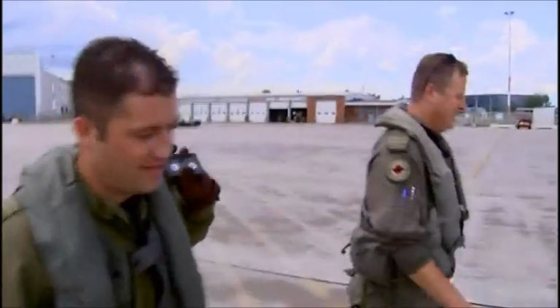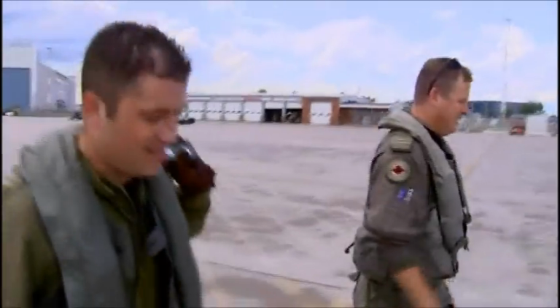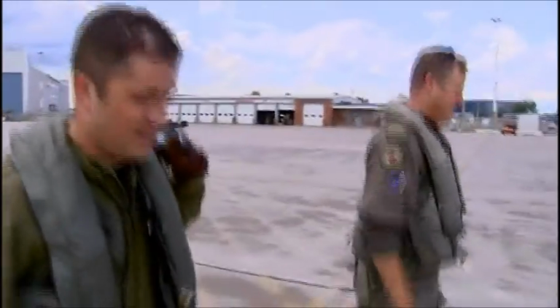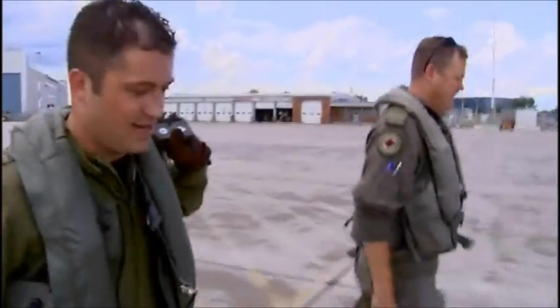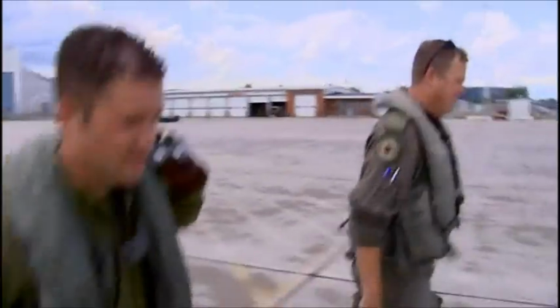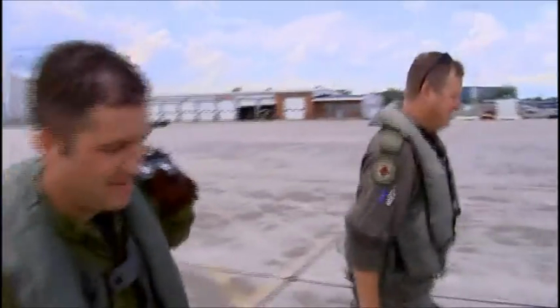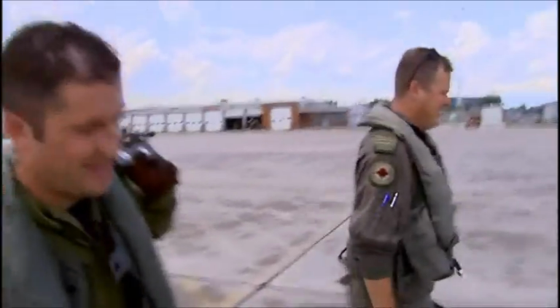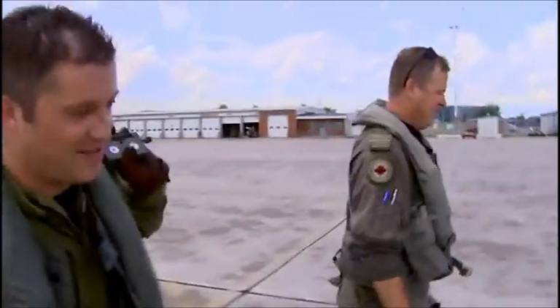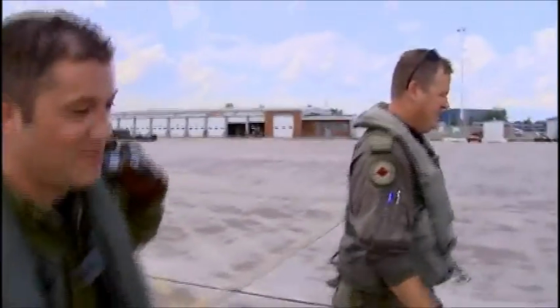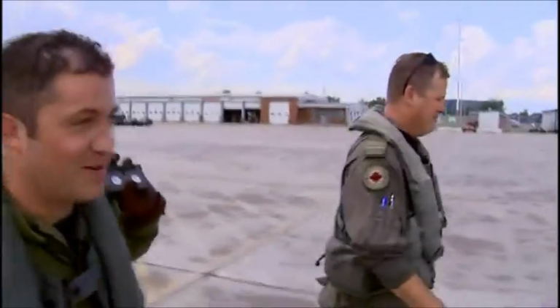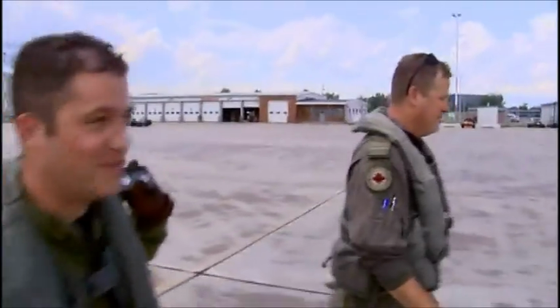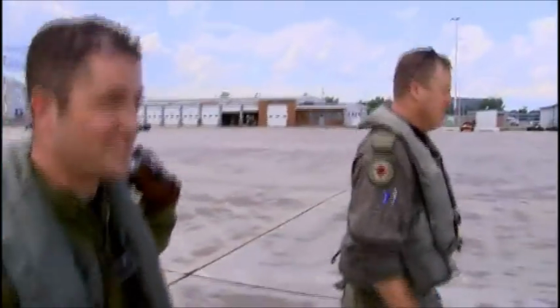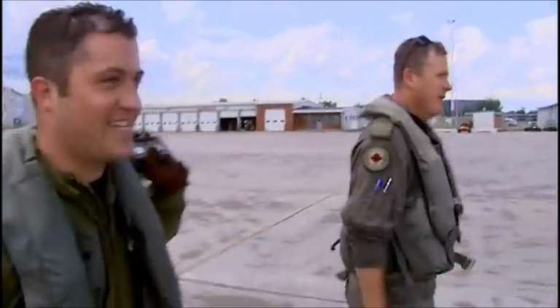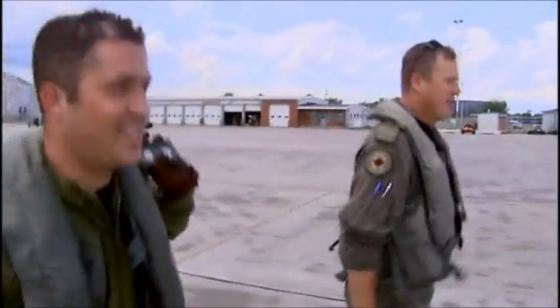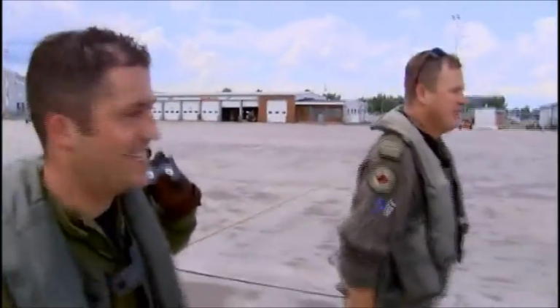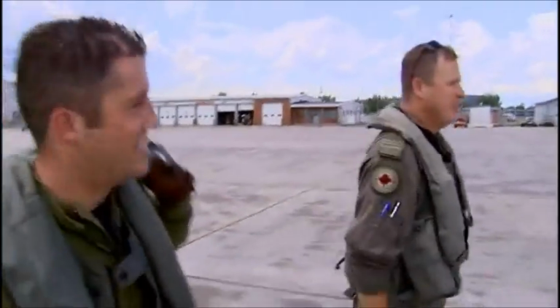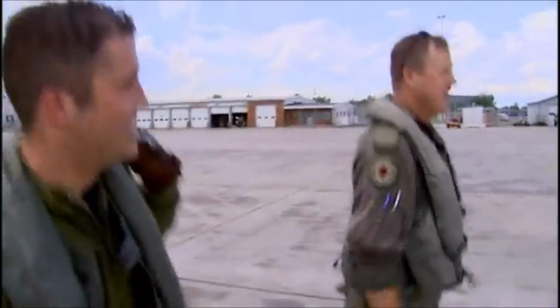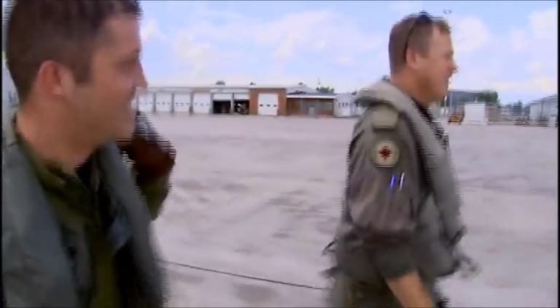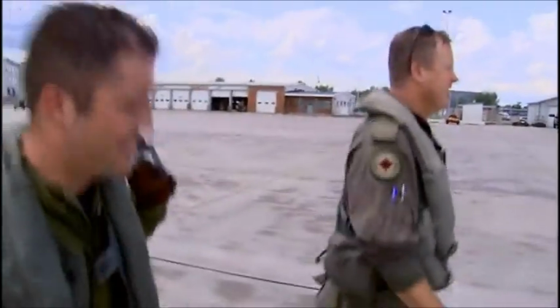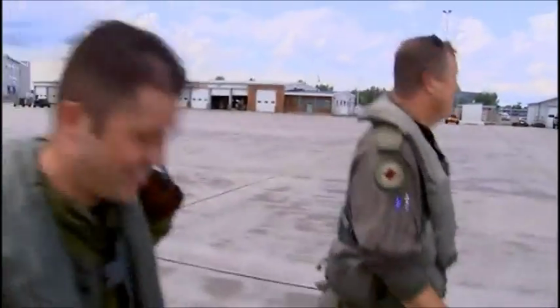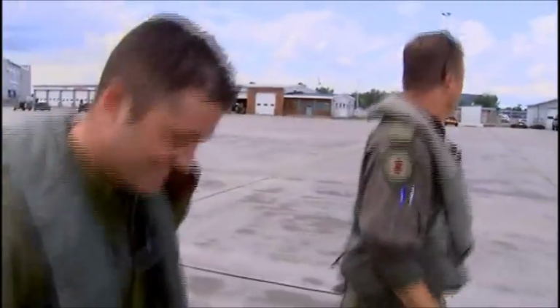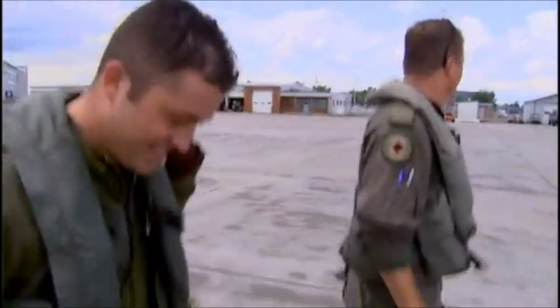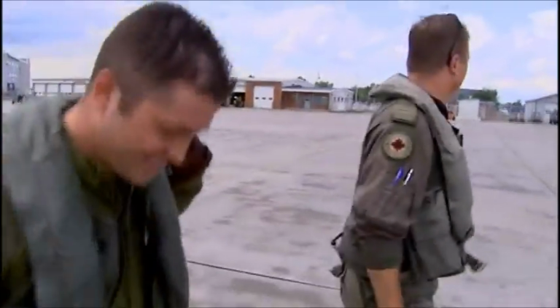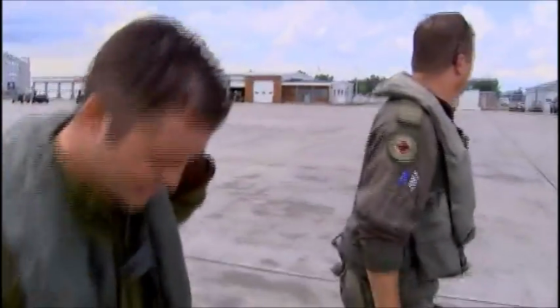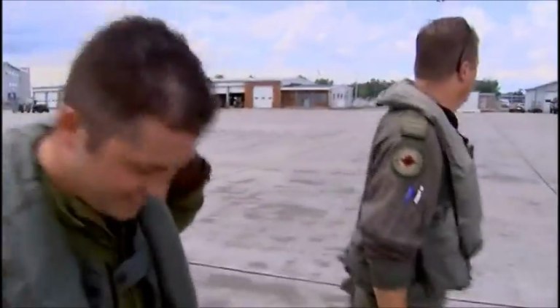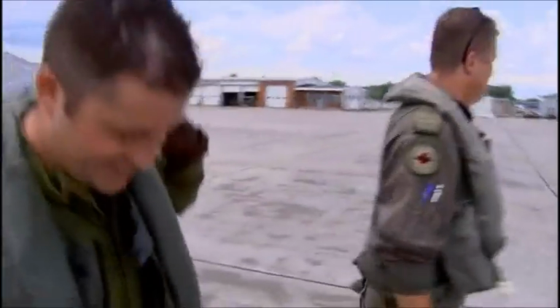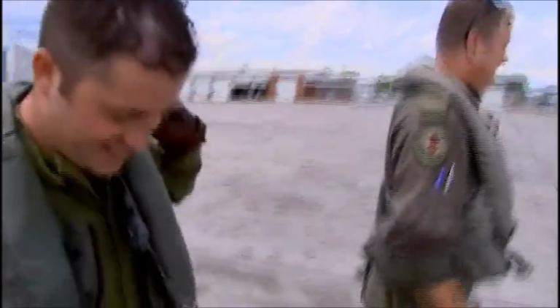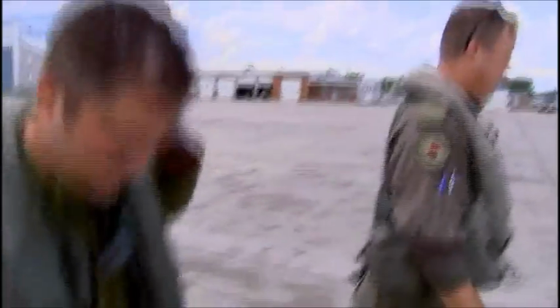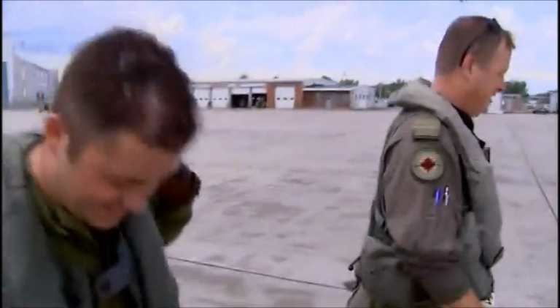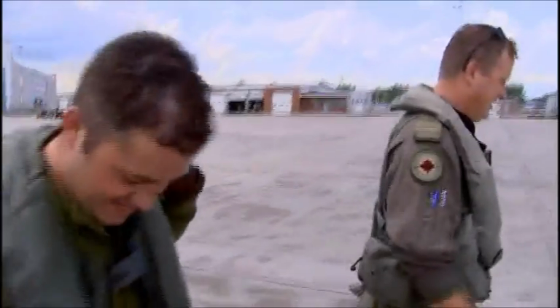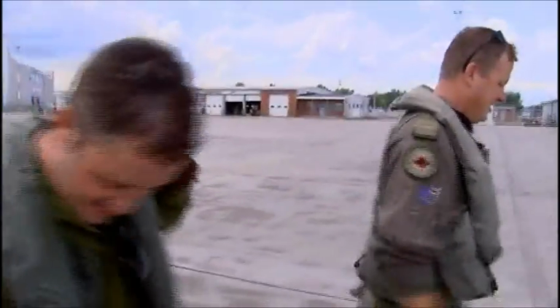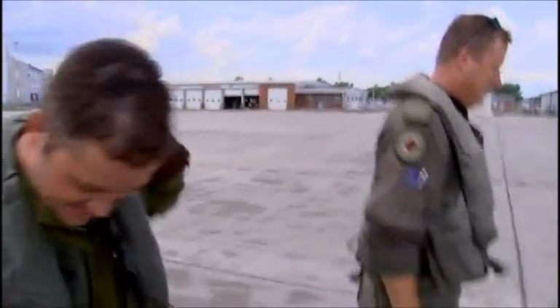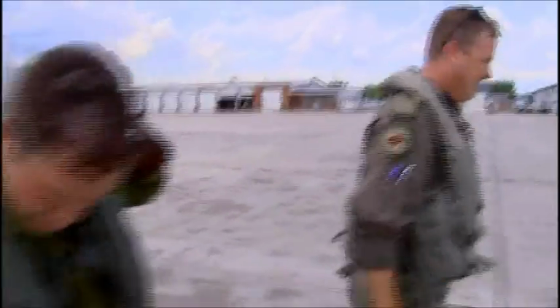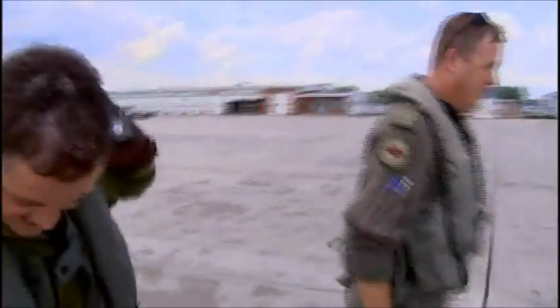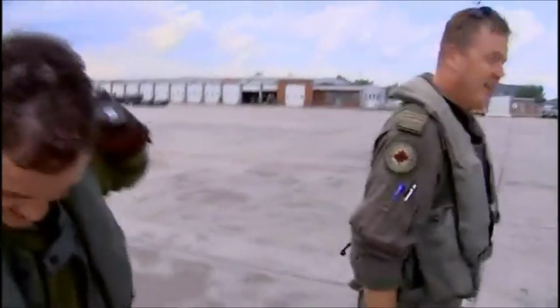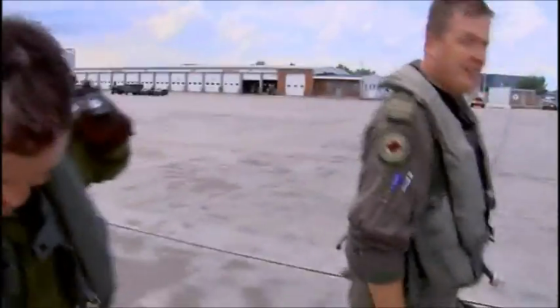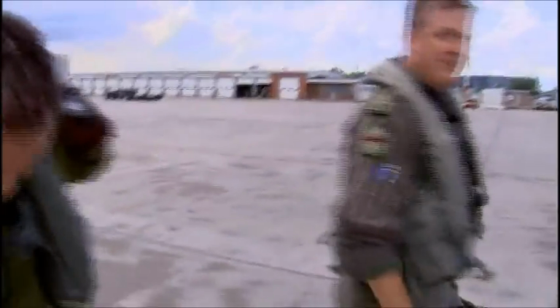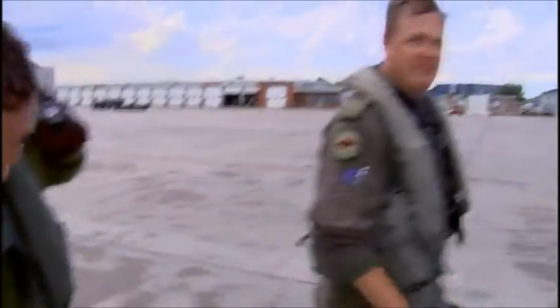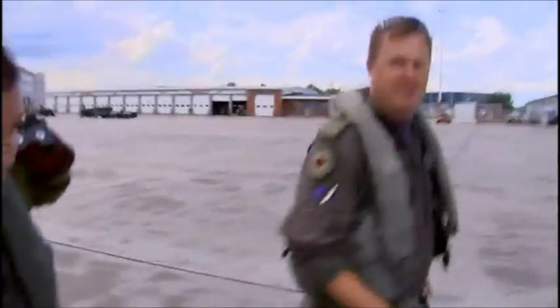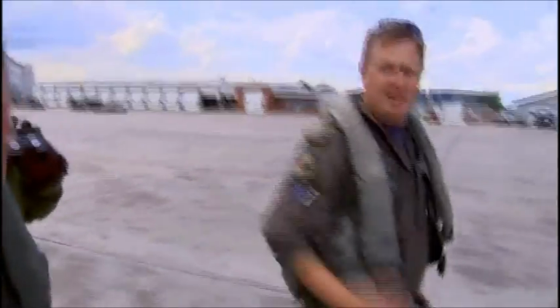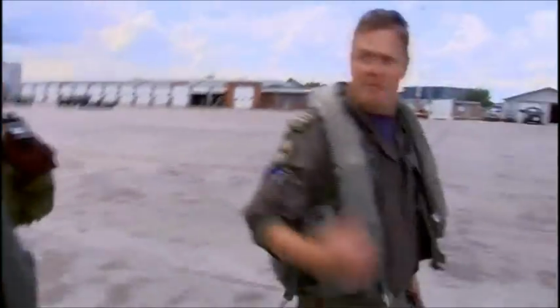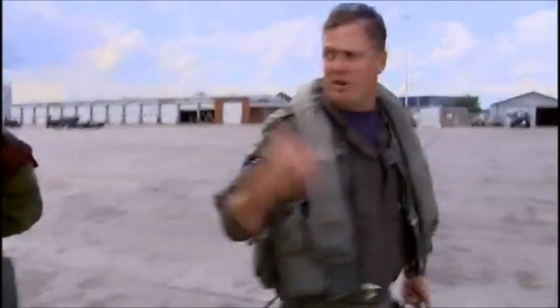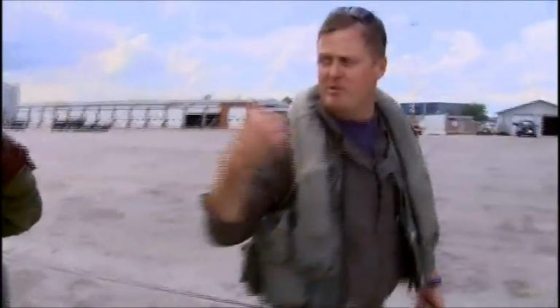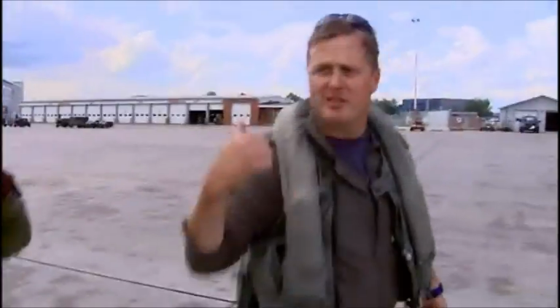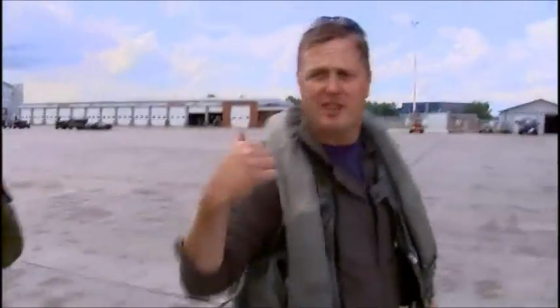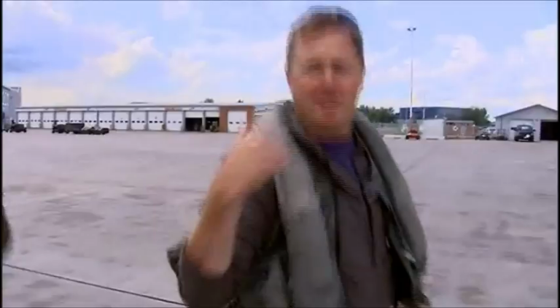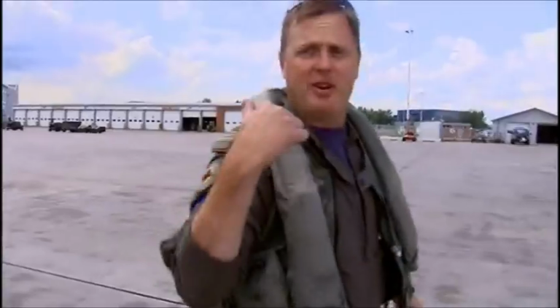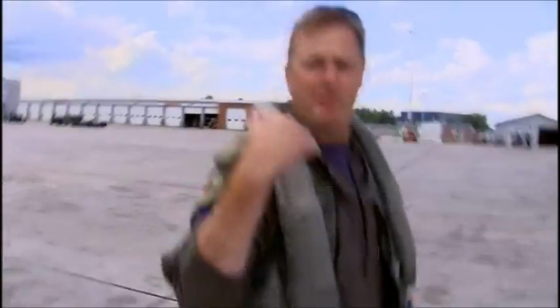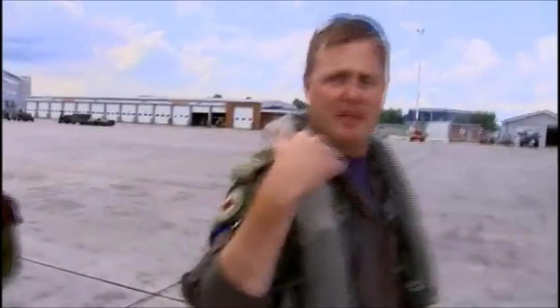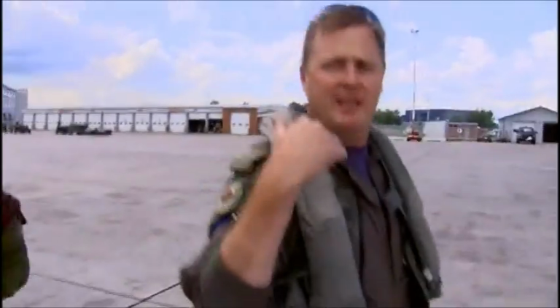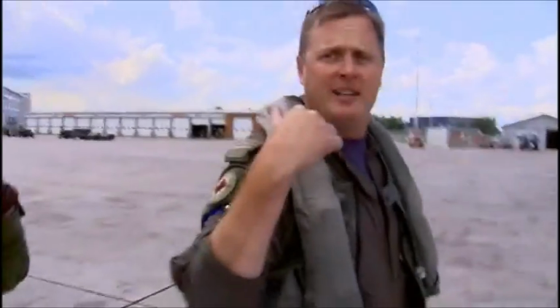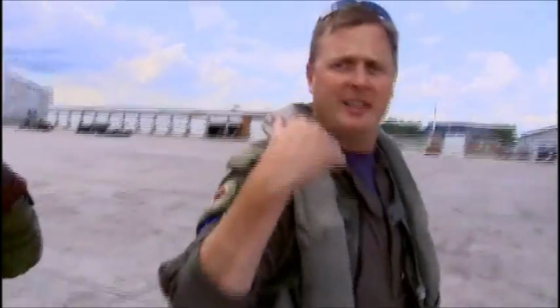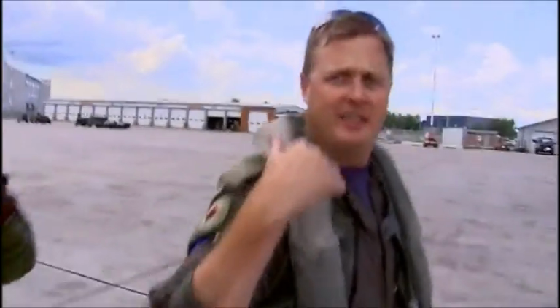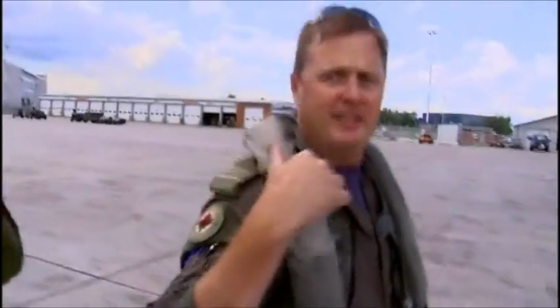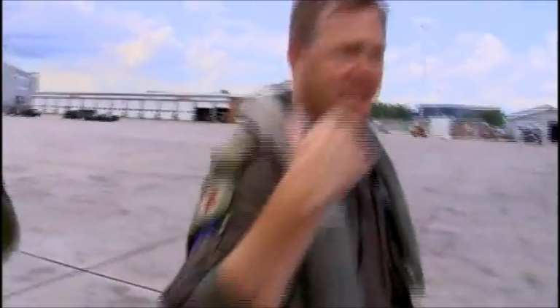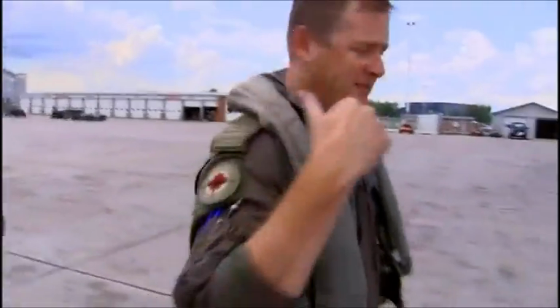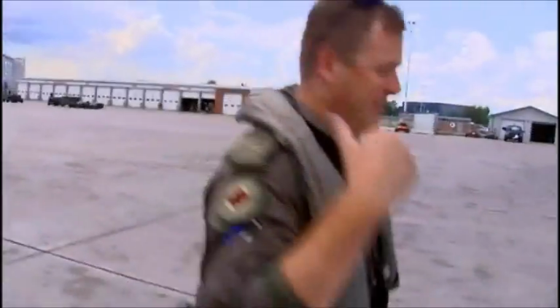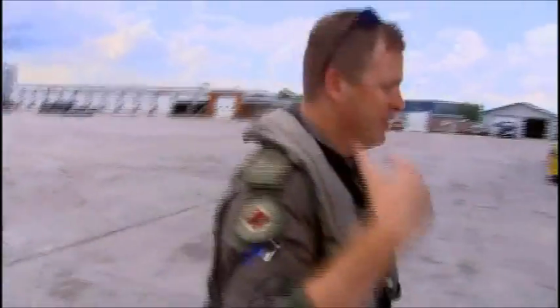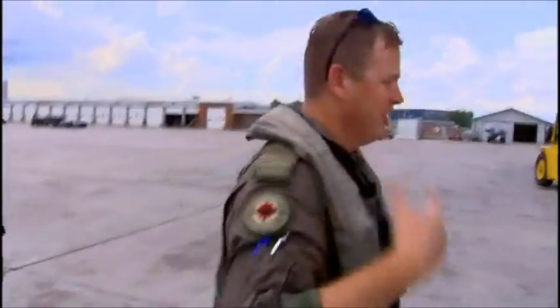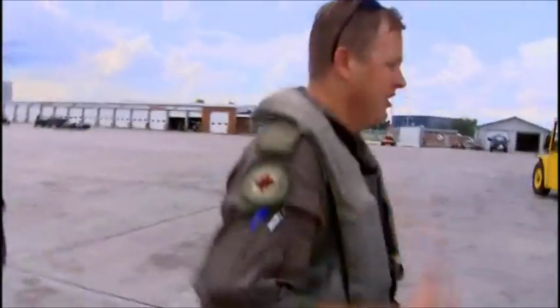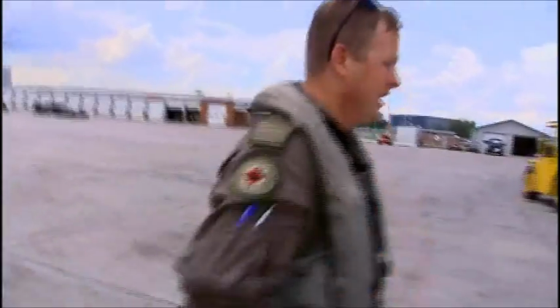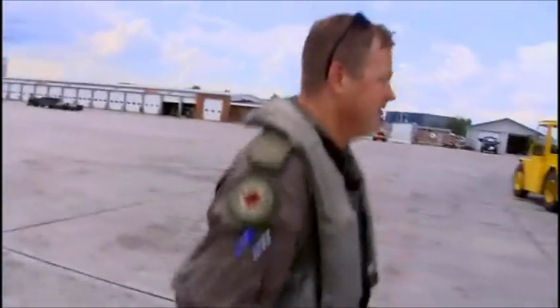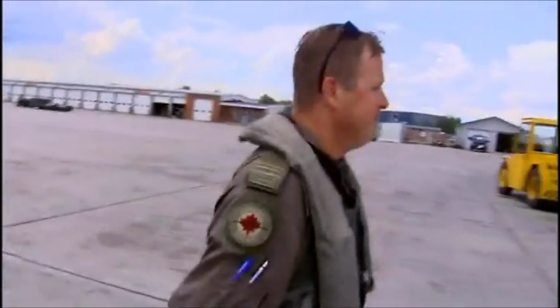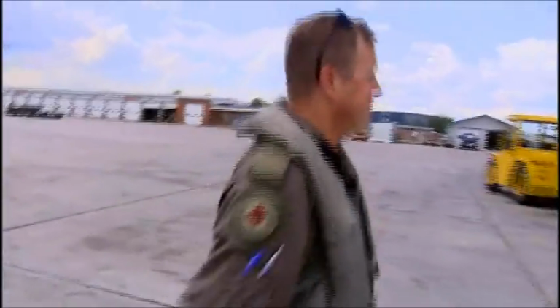And despite his color commentary, Spanky is impressed. See any parts missing off the airplane? That's a good thing — then it's good to go.